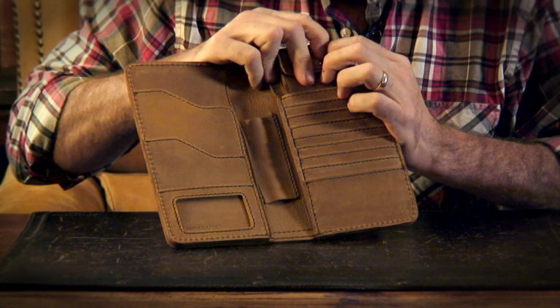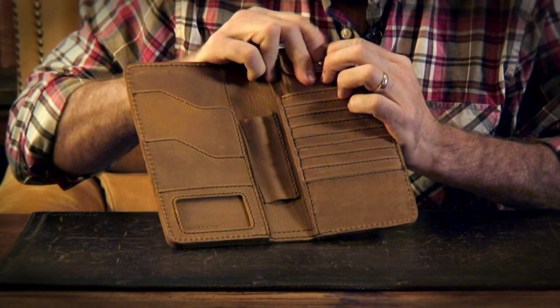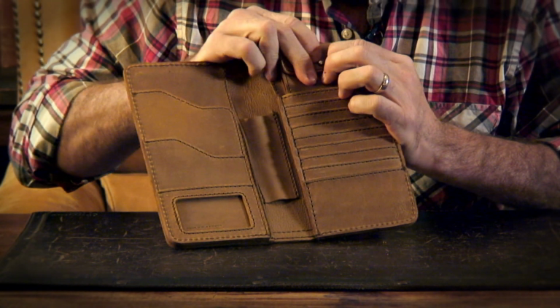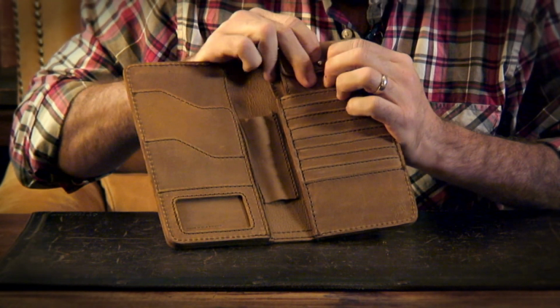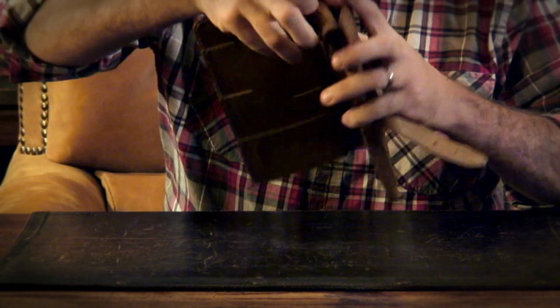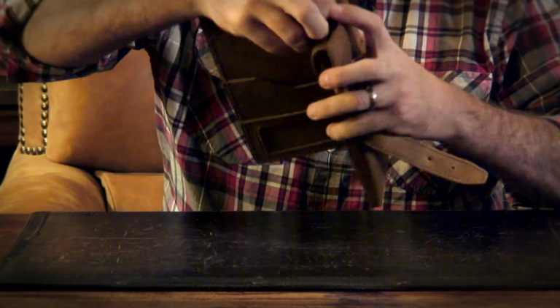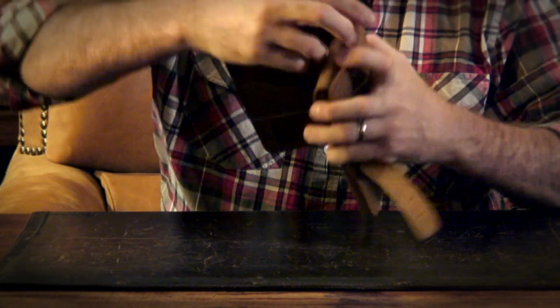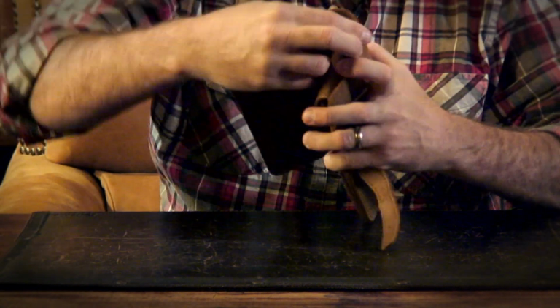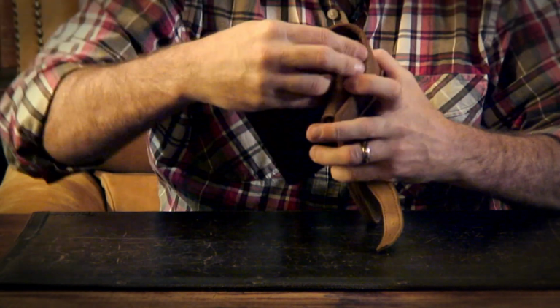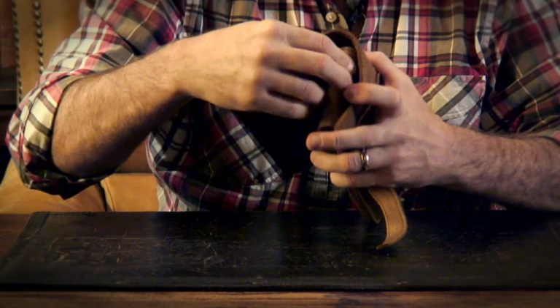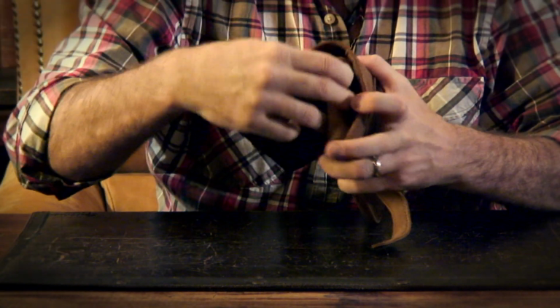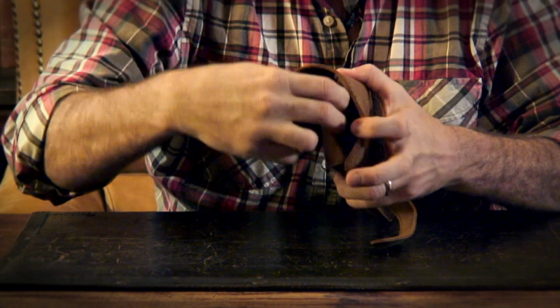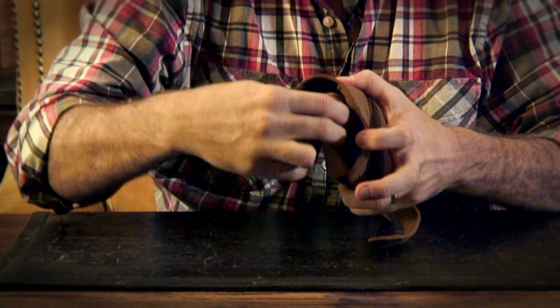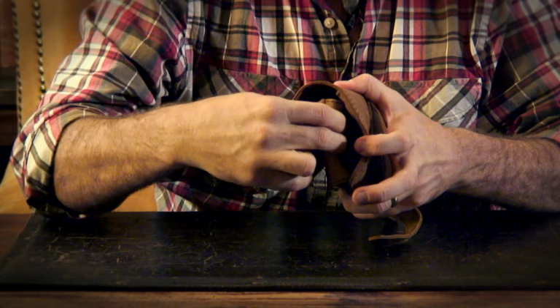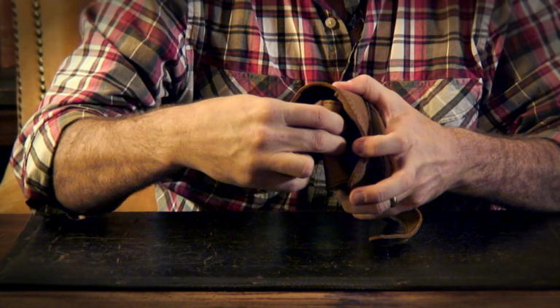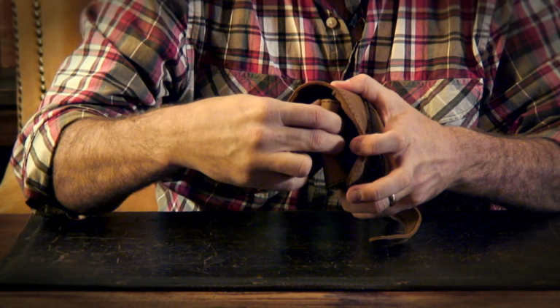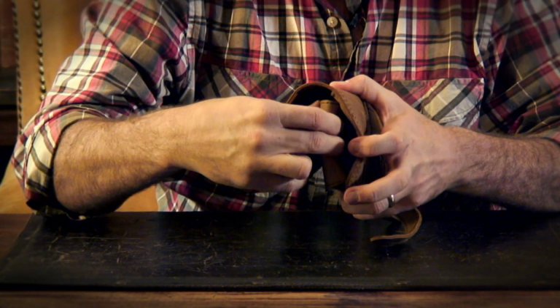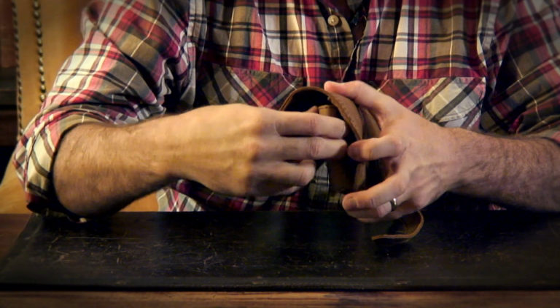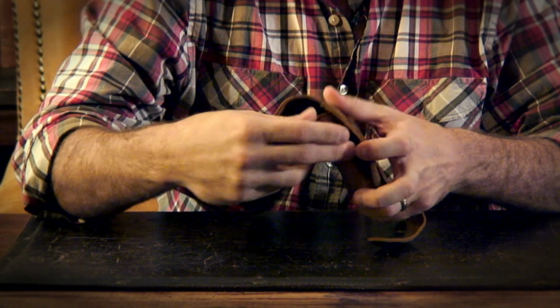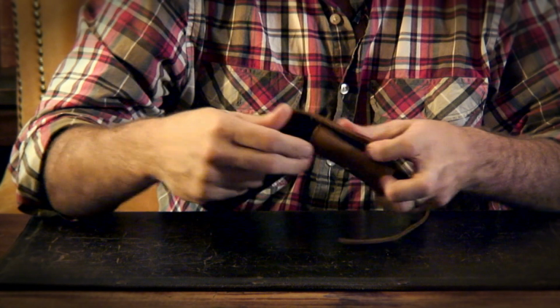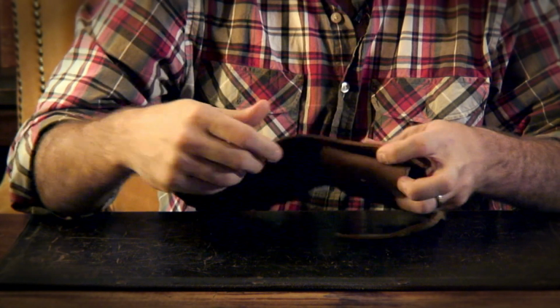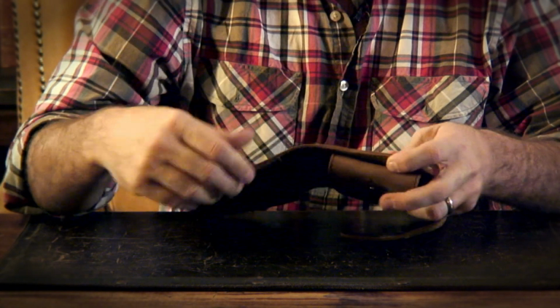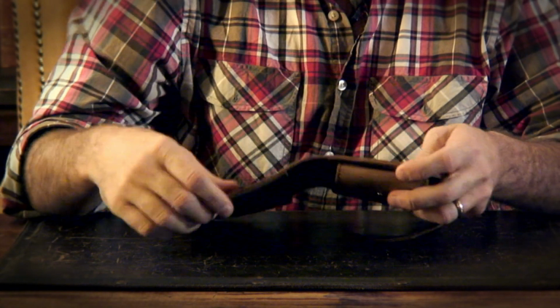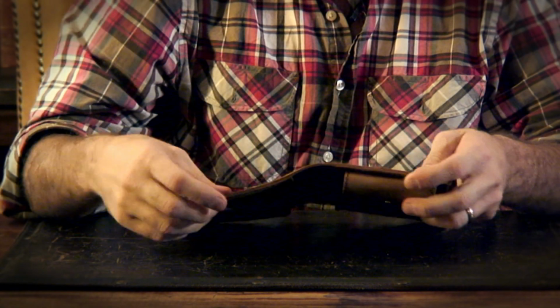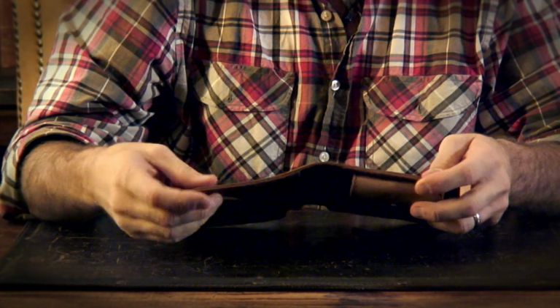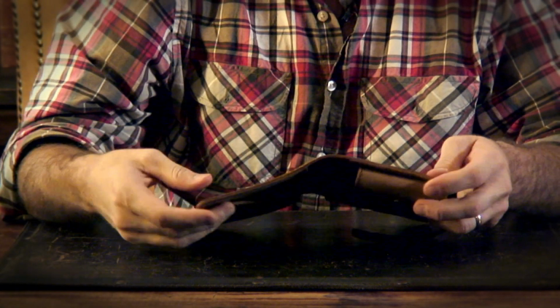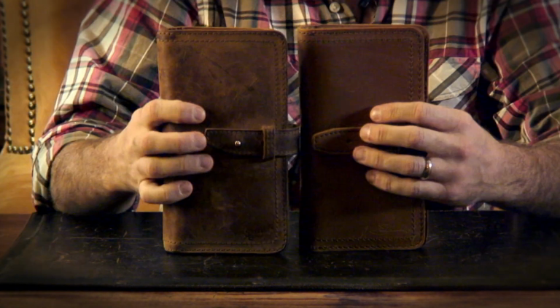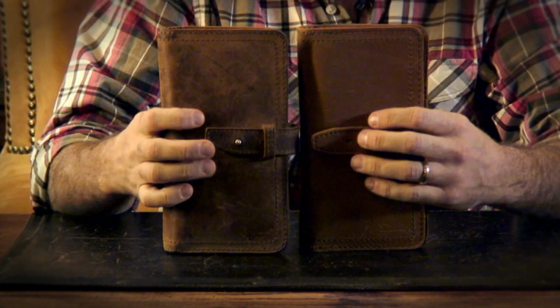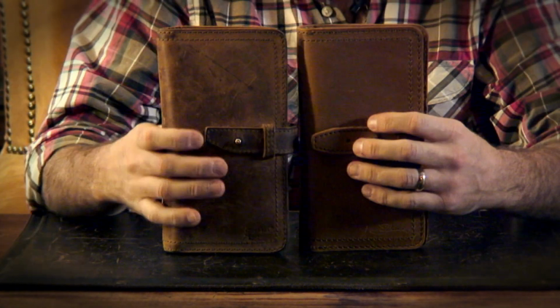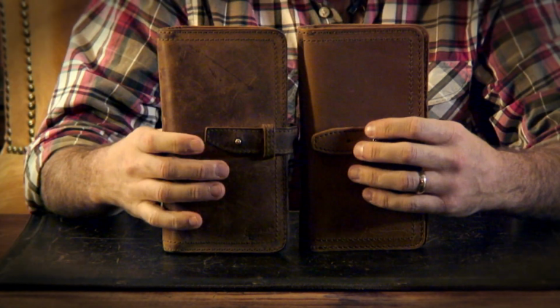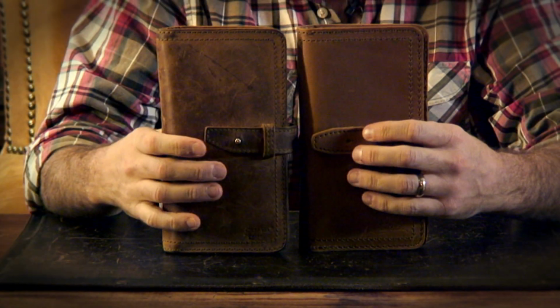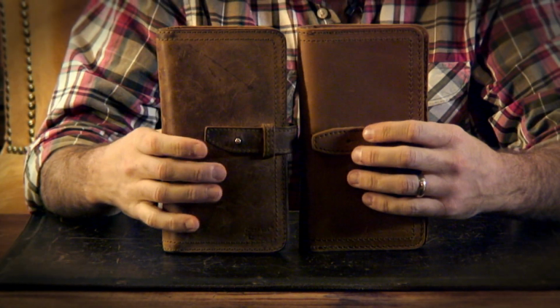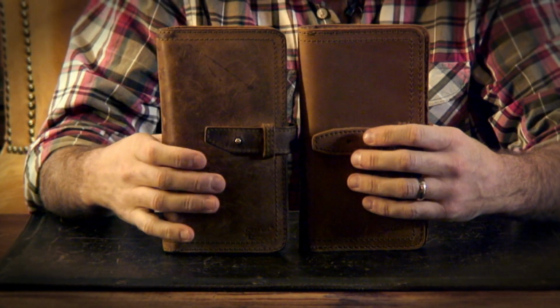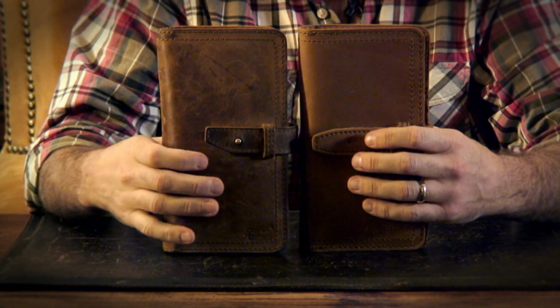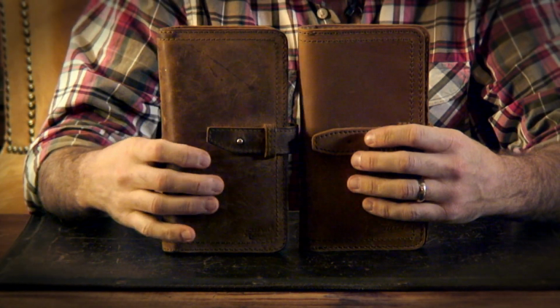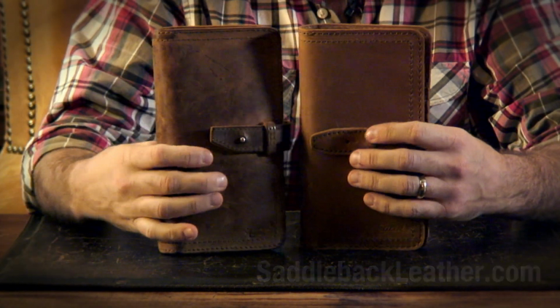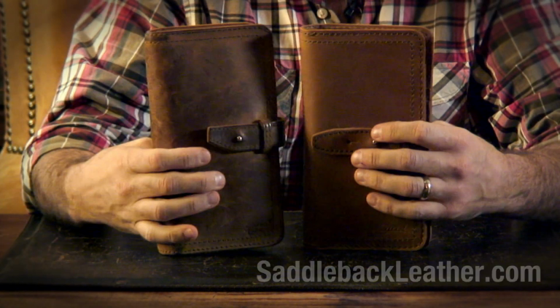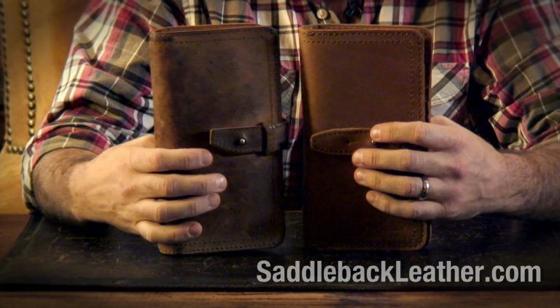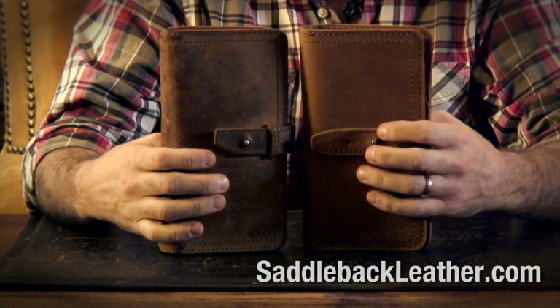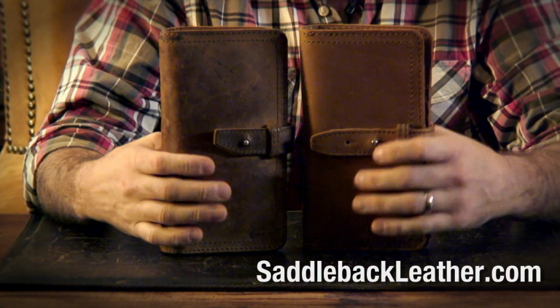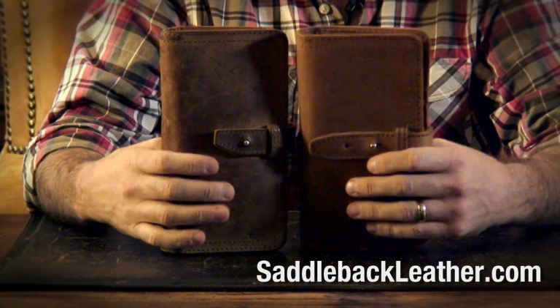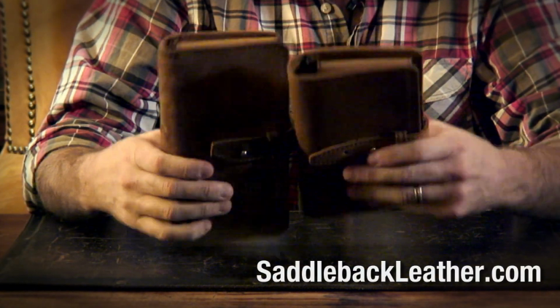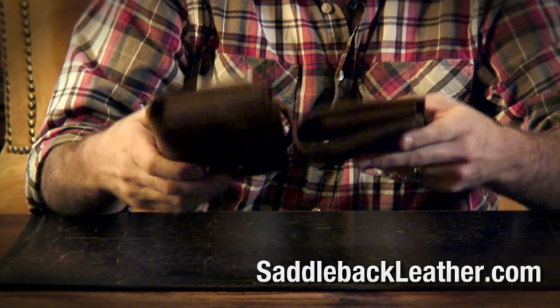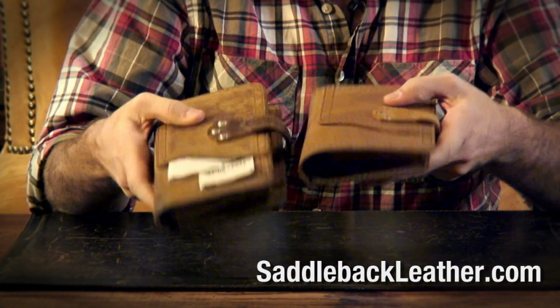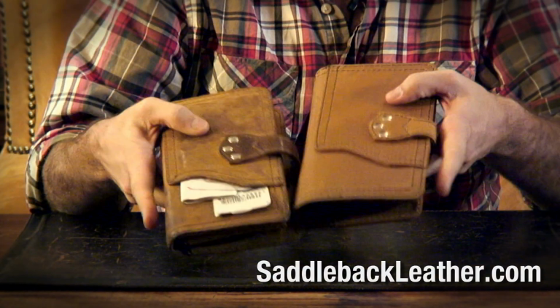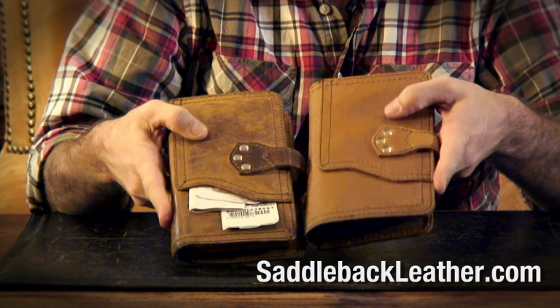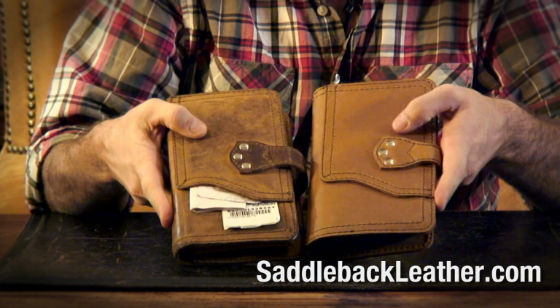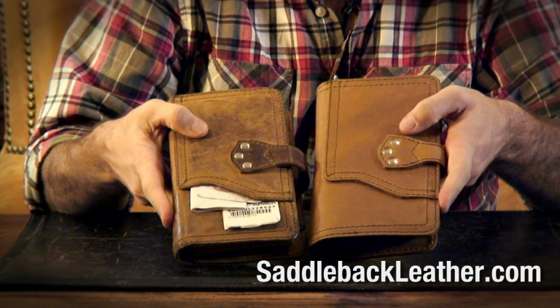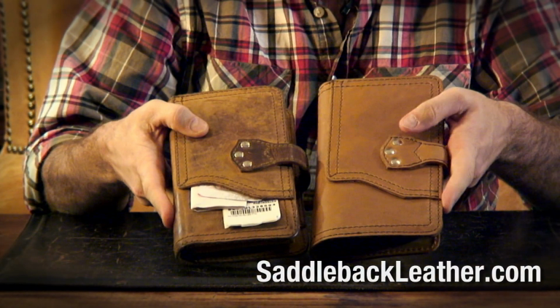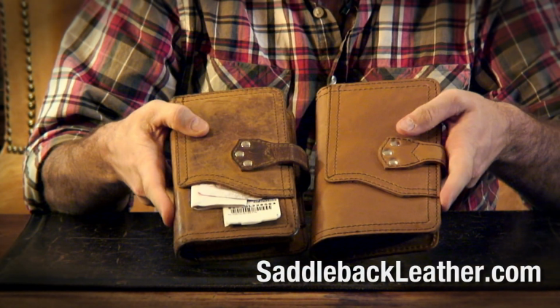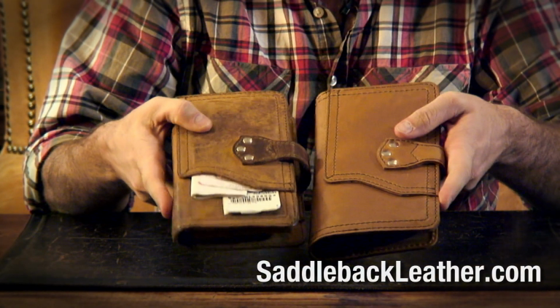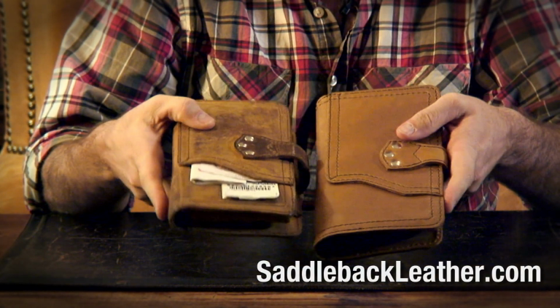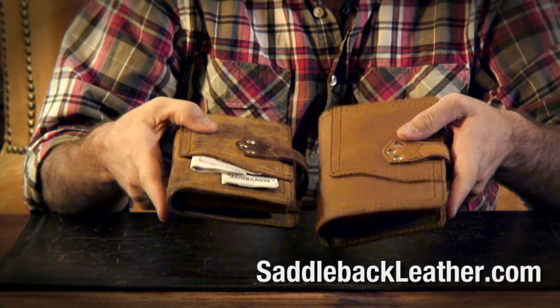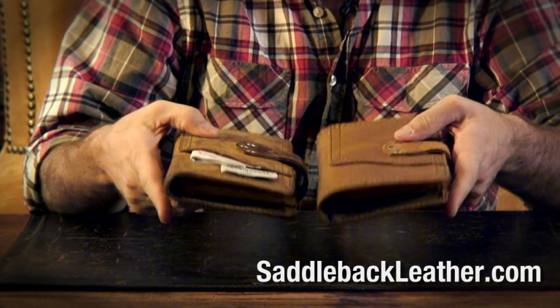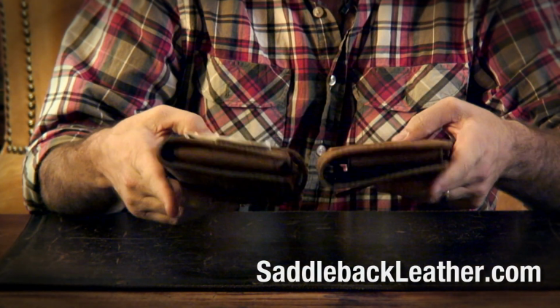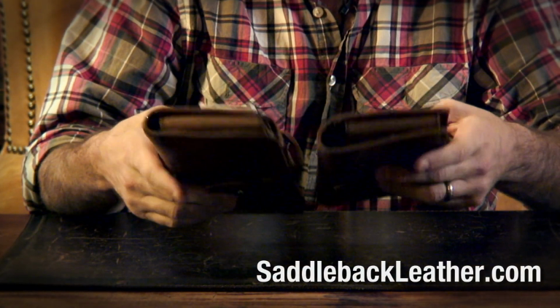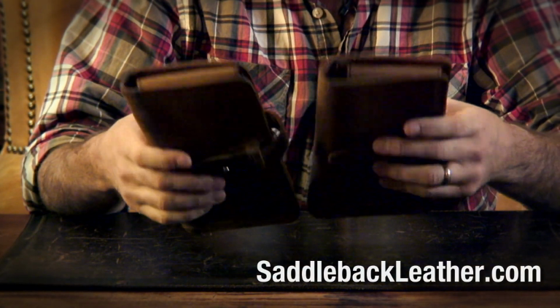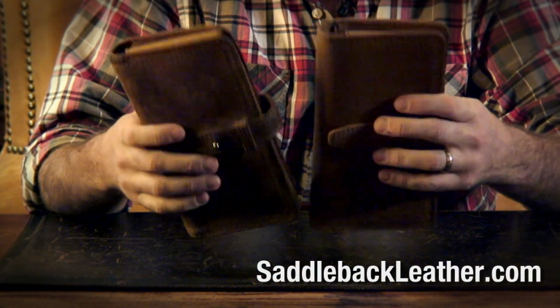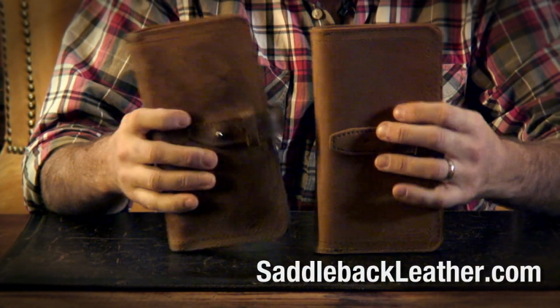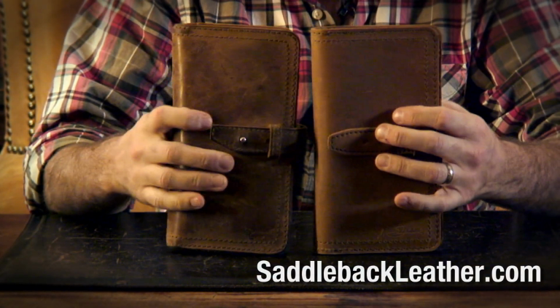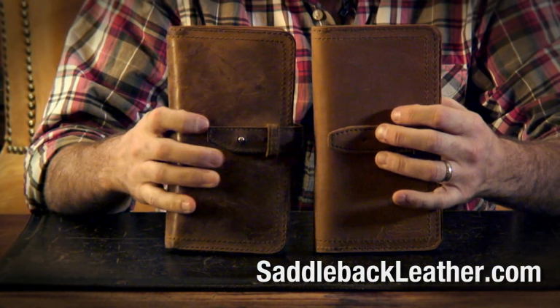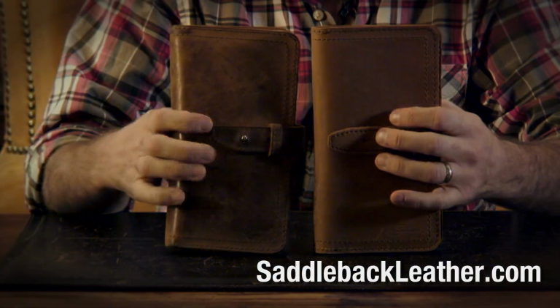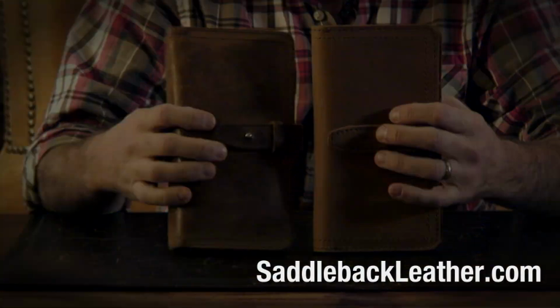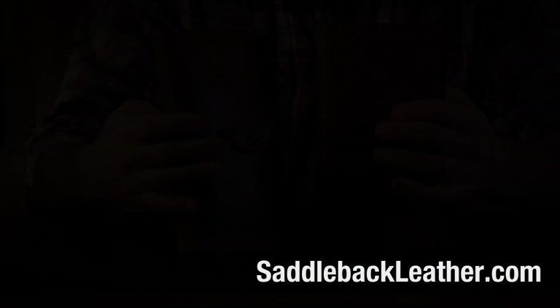There's a little spot behind here for whatever you would need. This is it — it's pretty good.